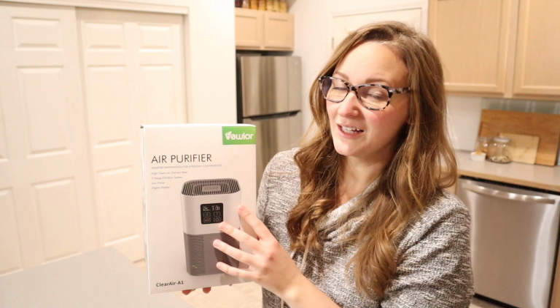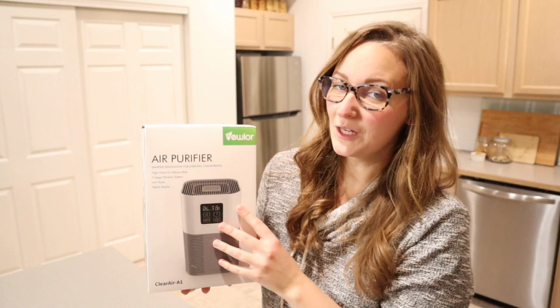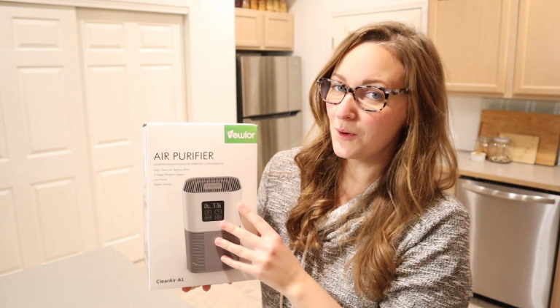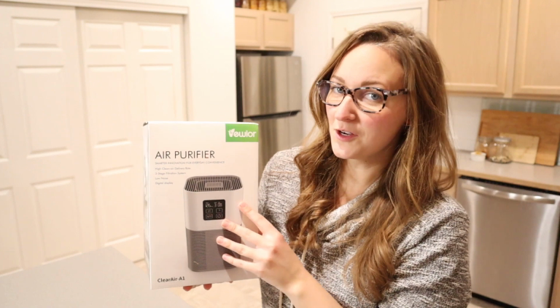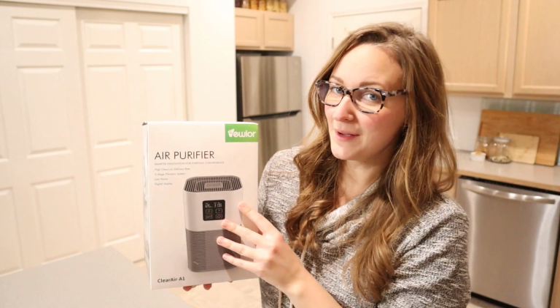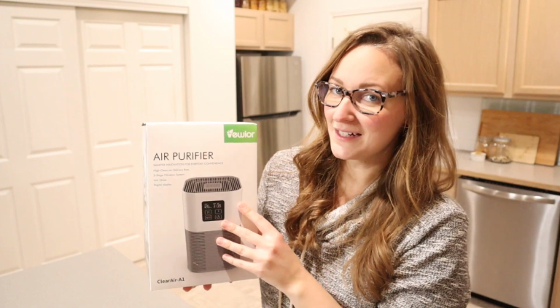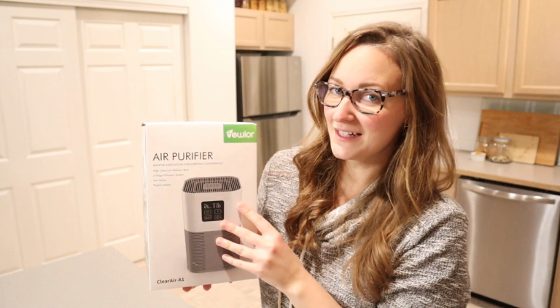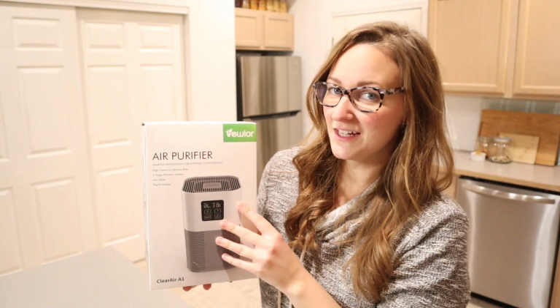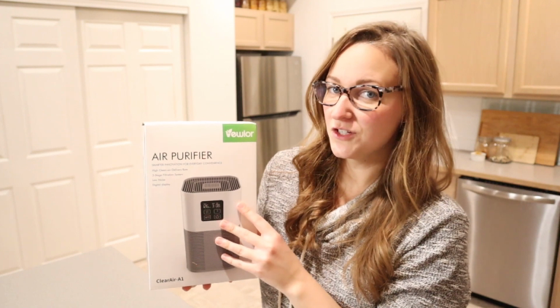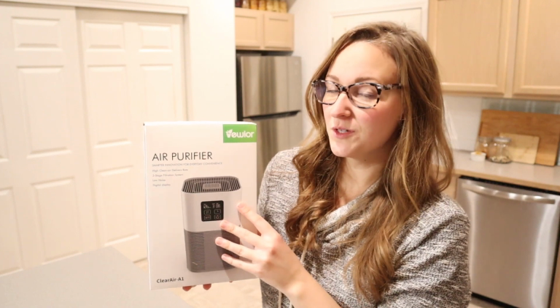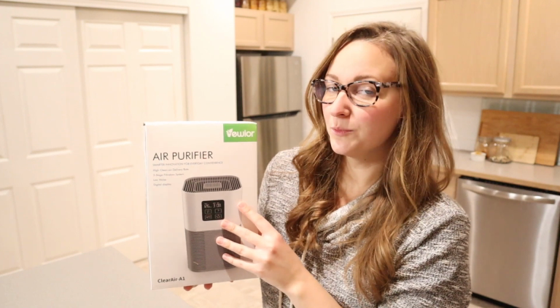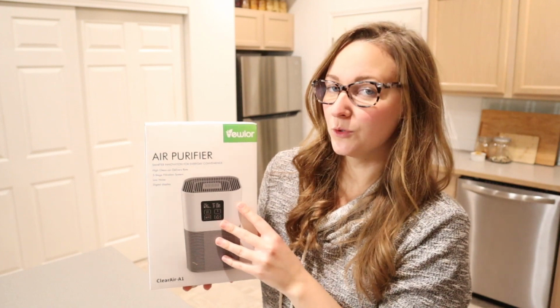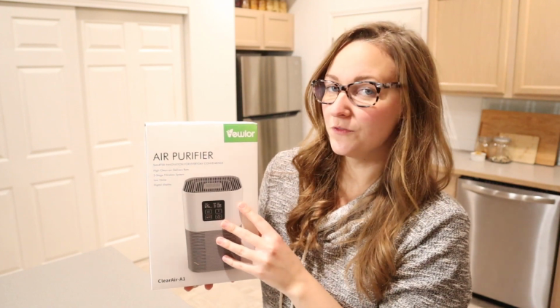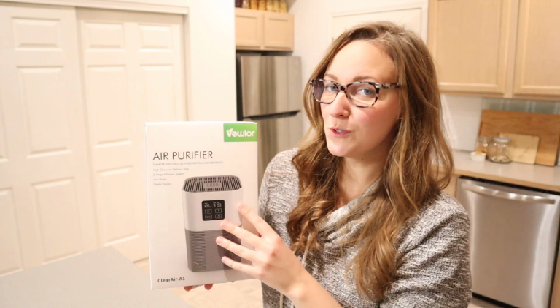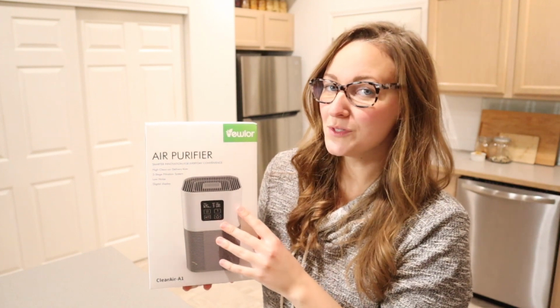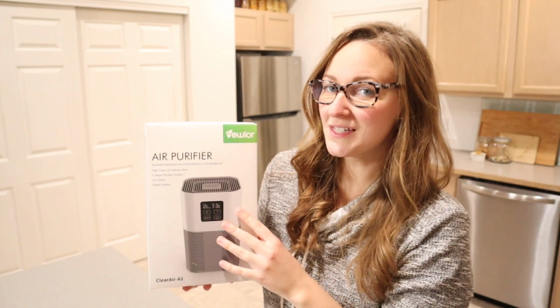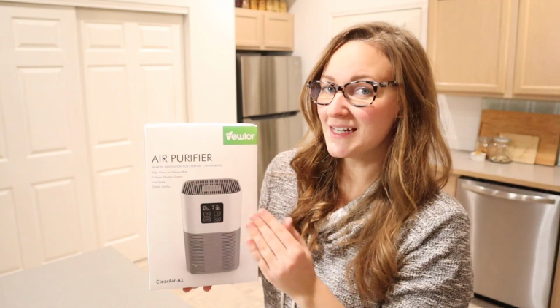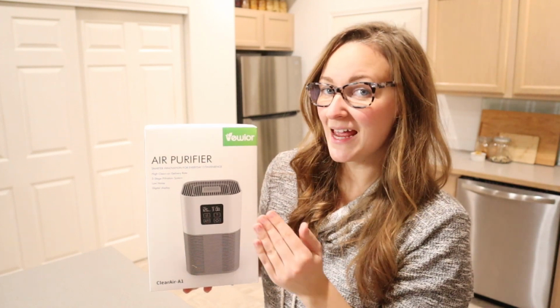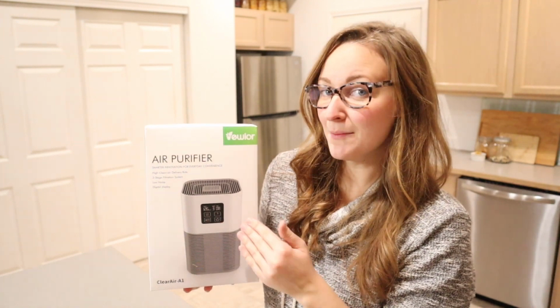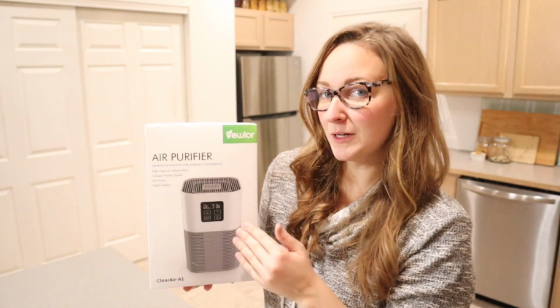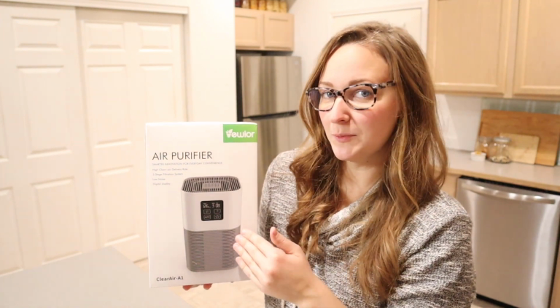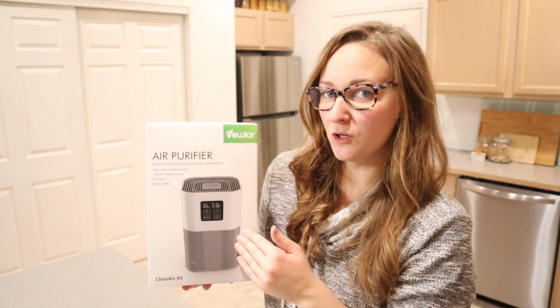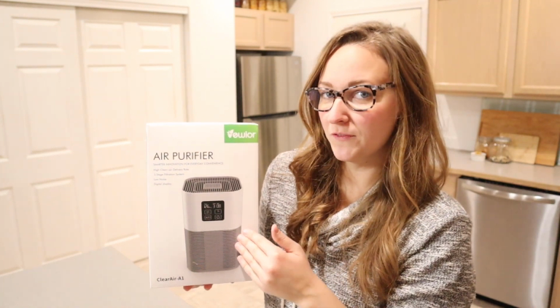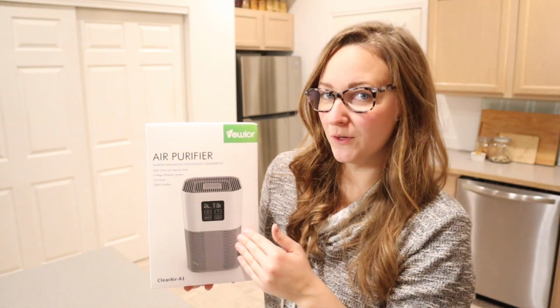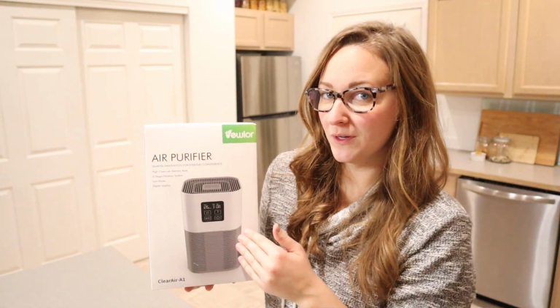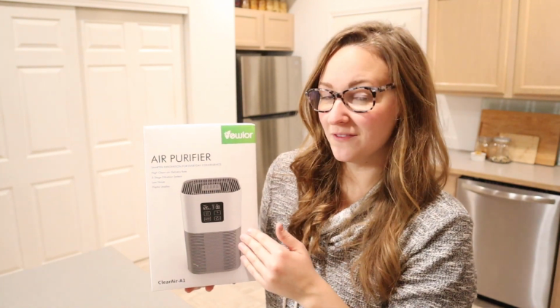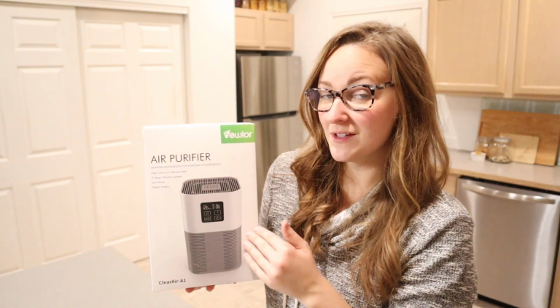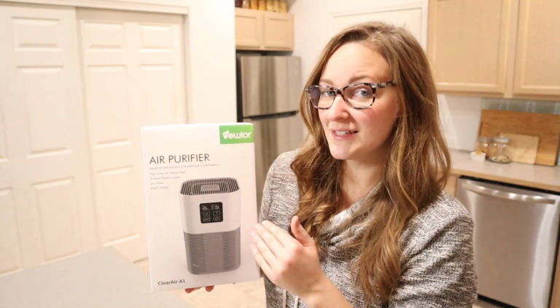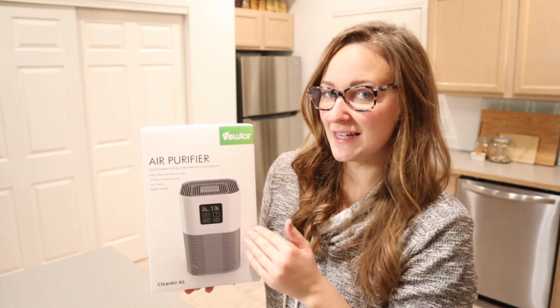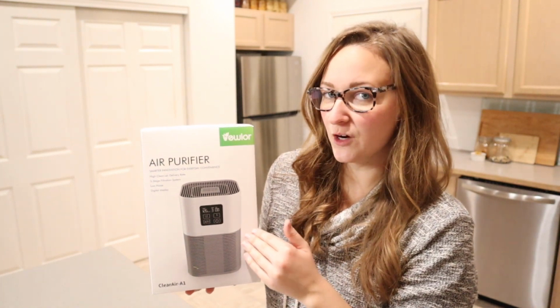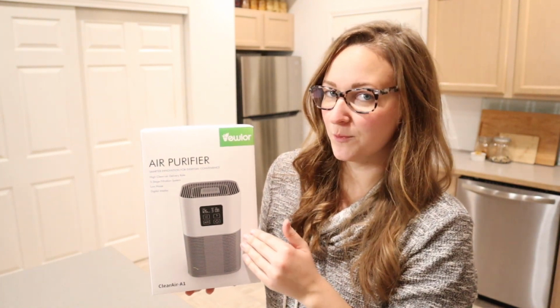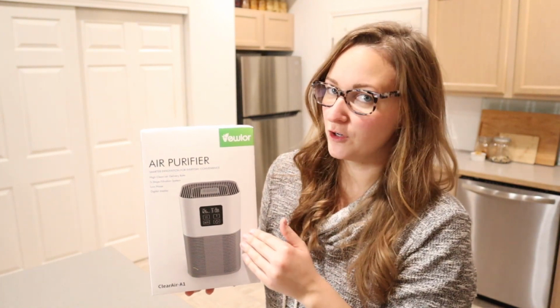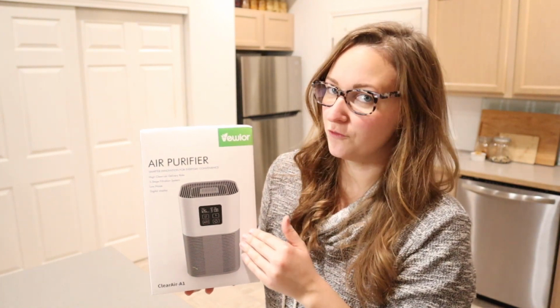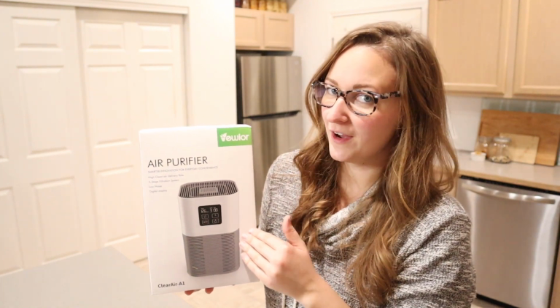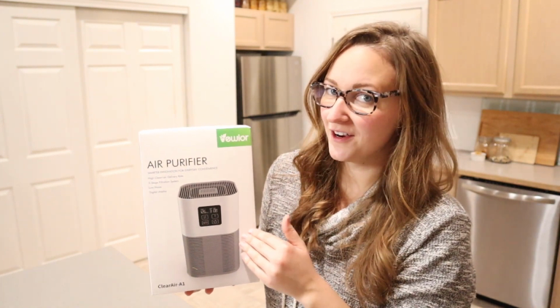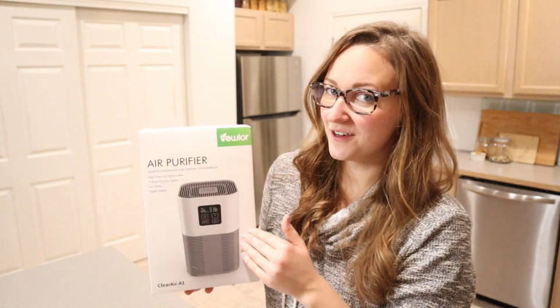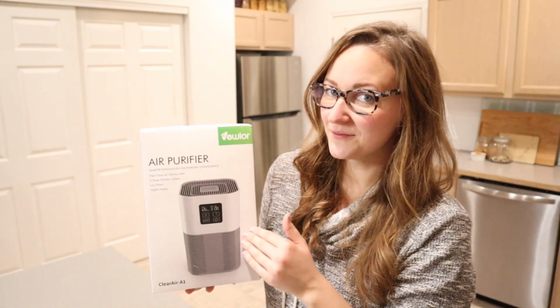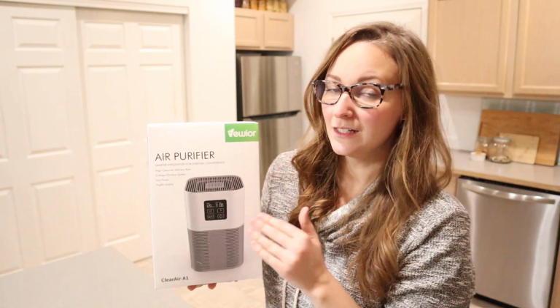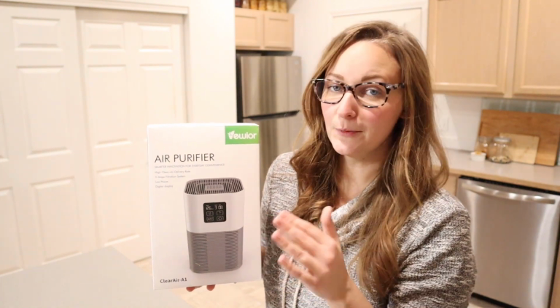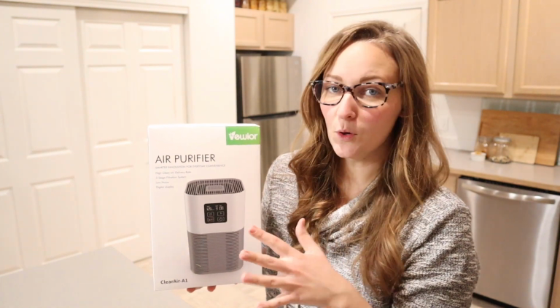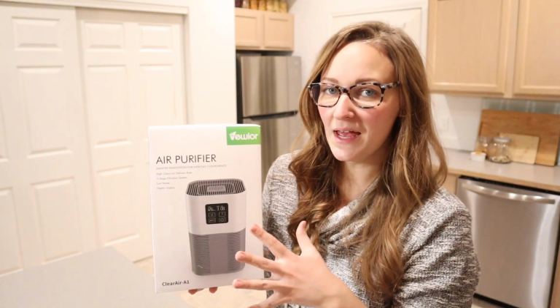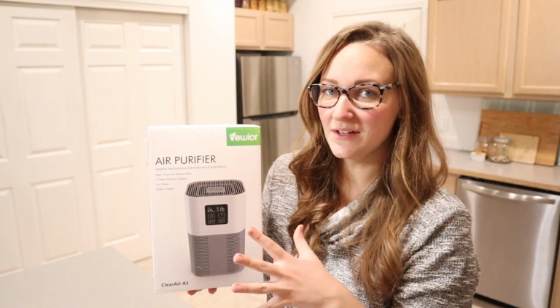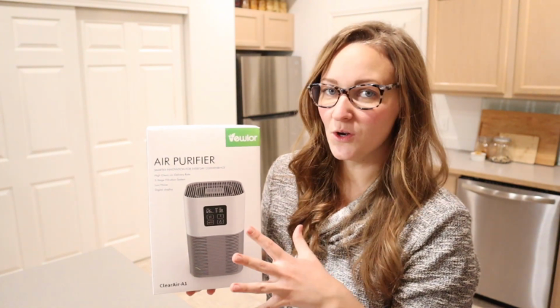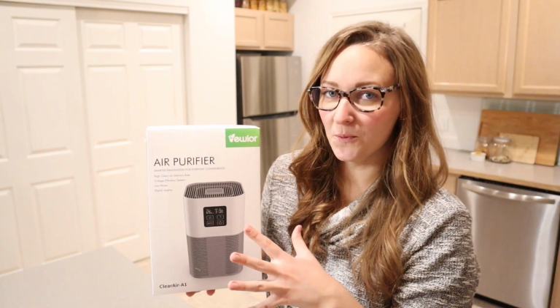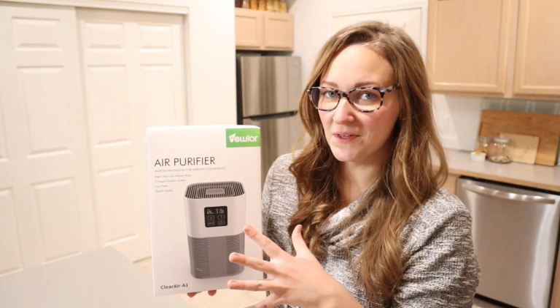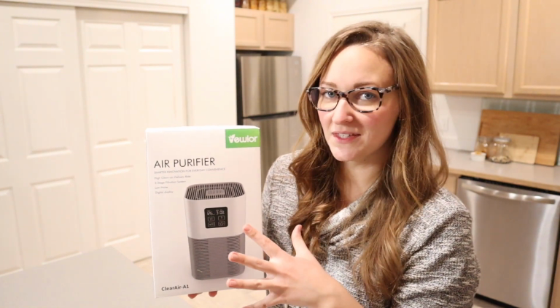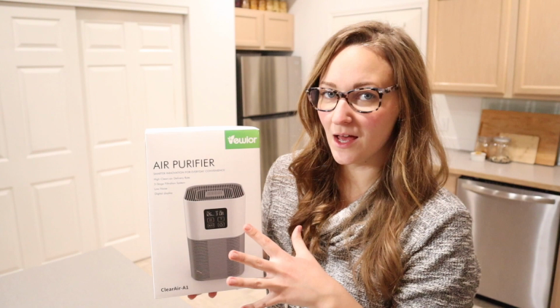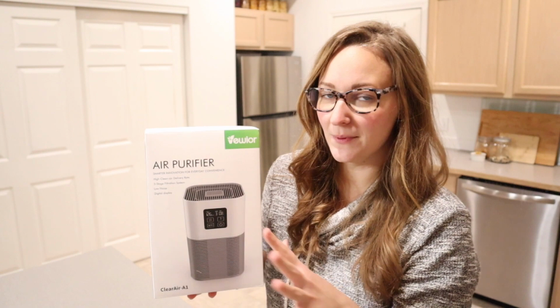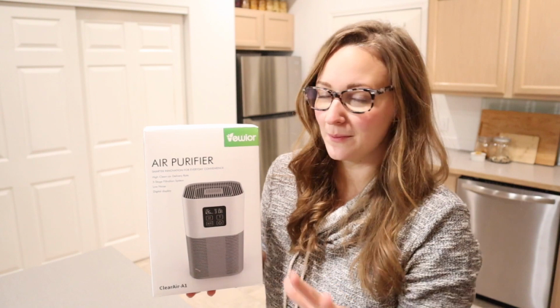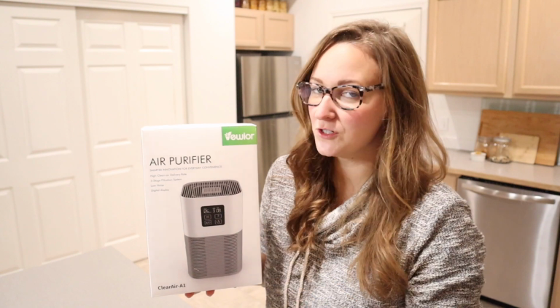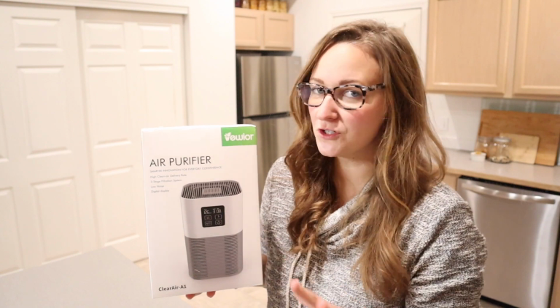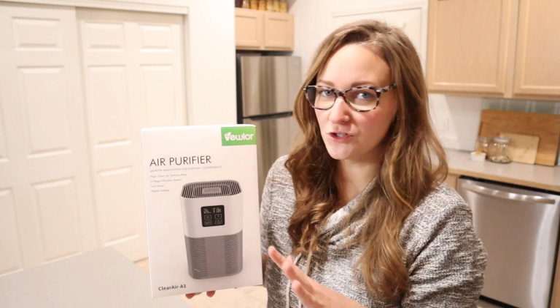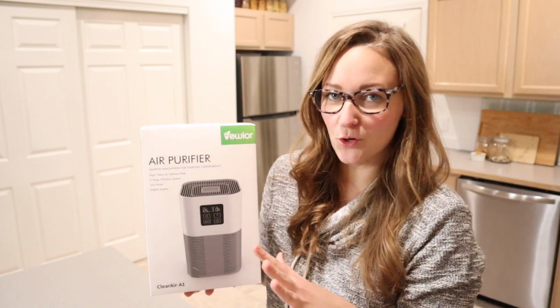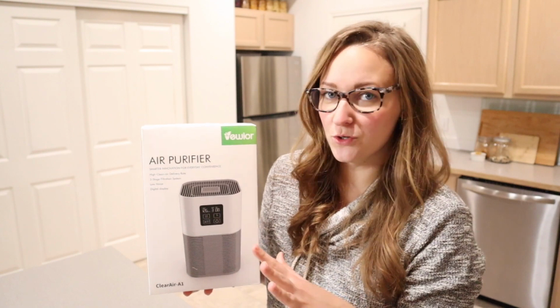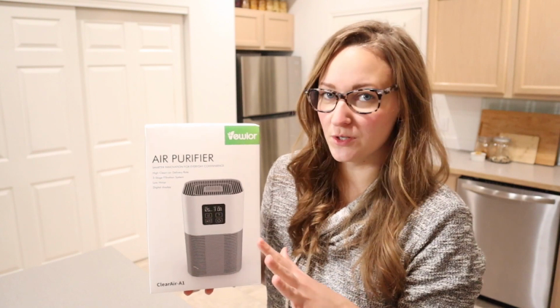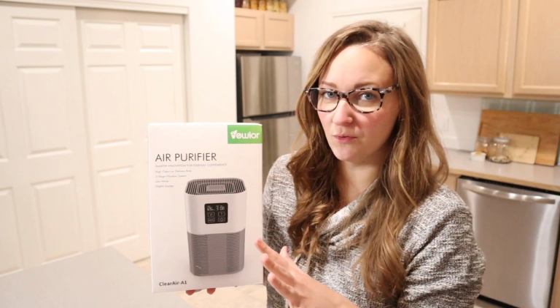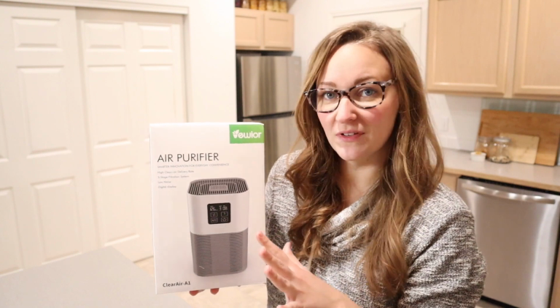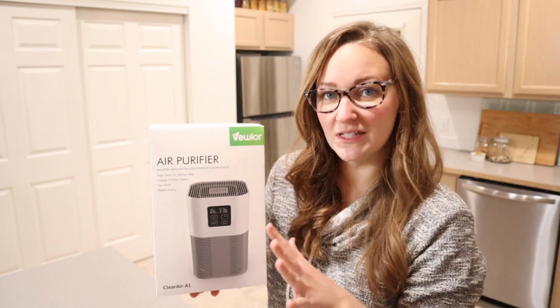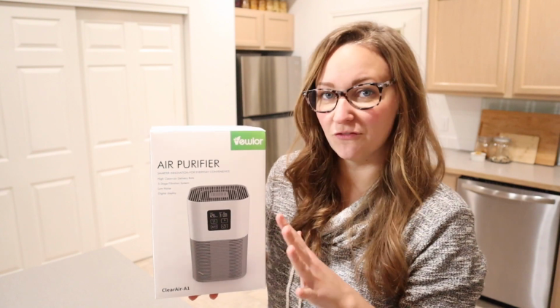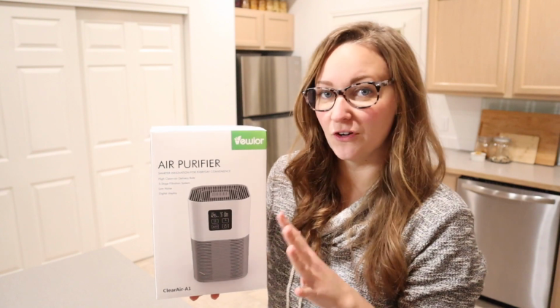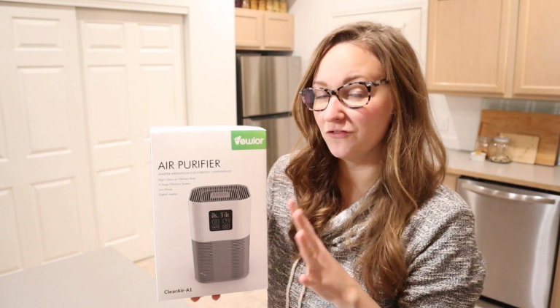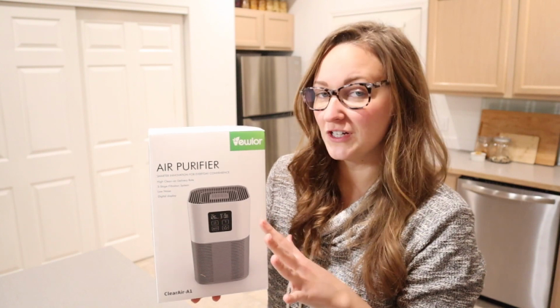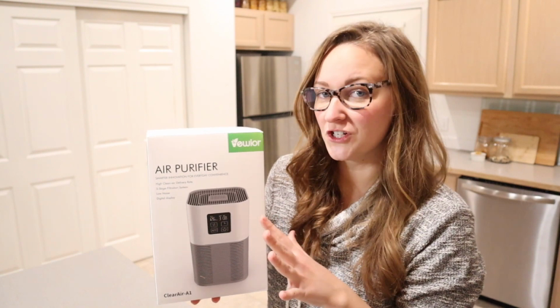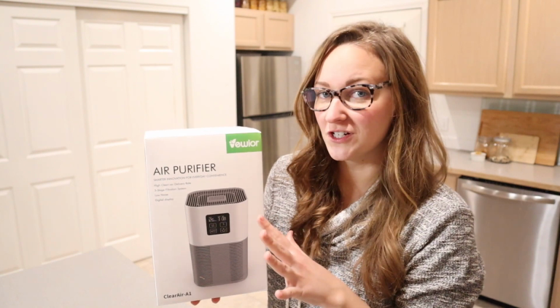Hello, welcome back to KG Simple Reviews. Today I'm going to be reviewing this air purifier. Let me go ahead and open this up and I'm just going to show you some of its different features.